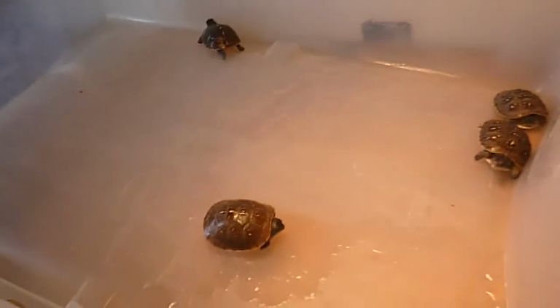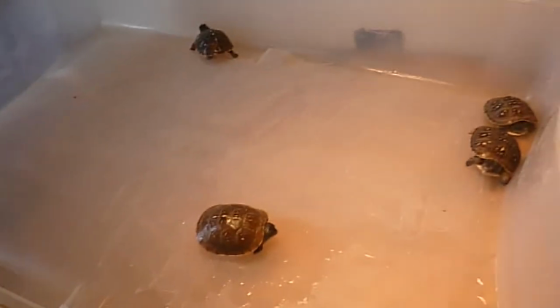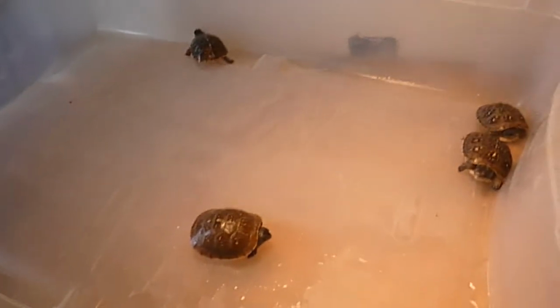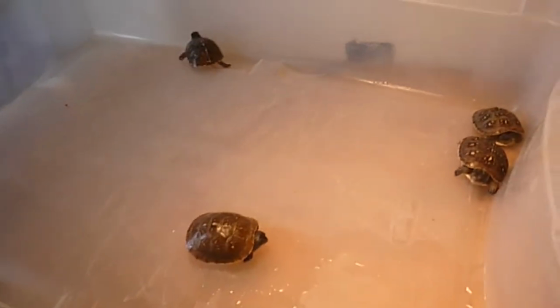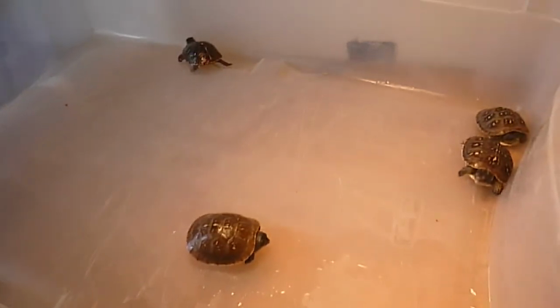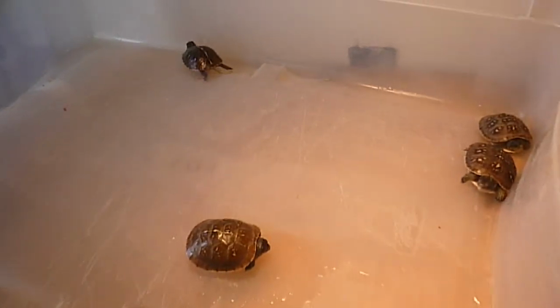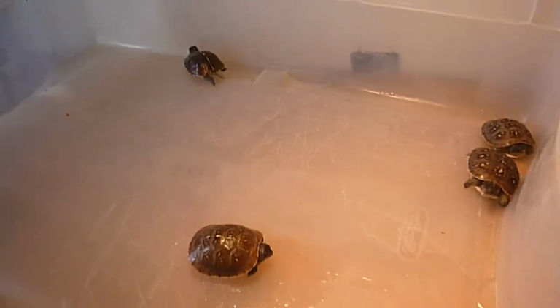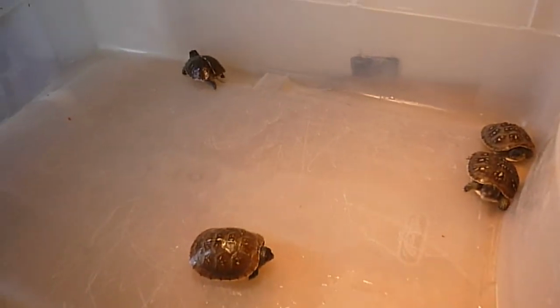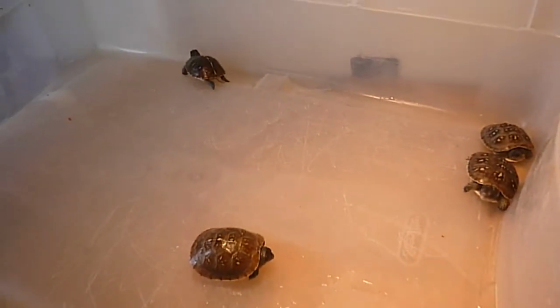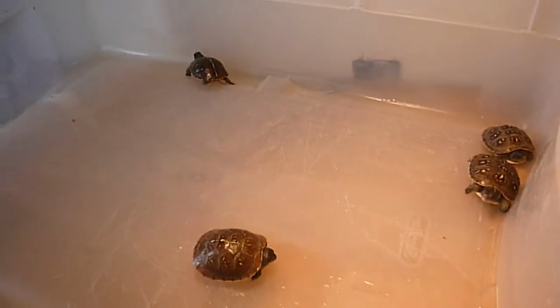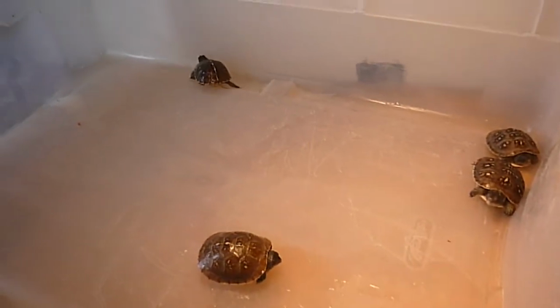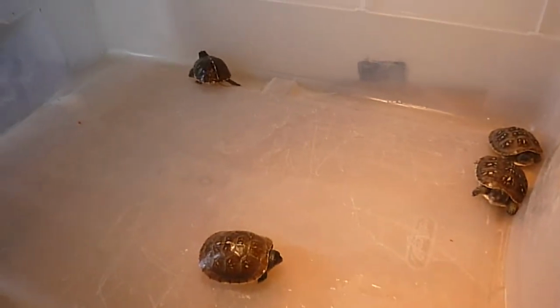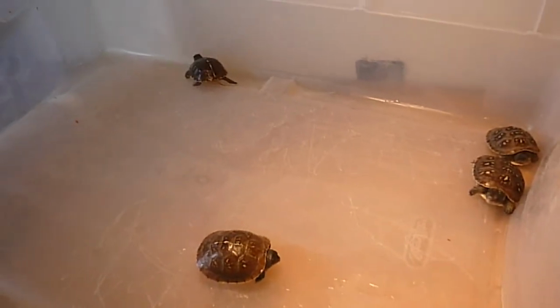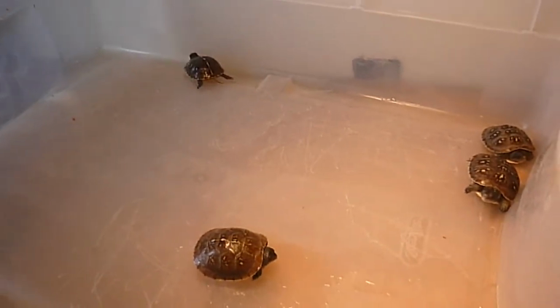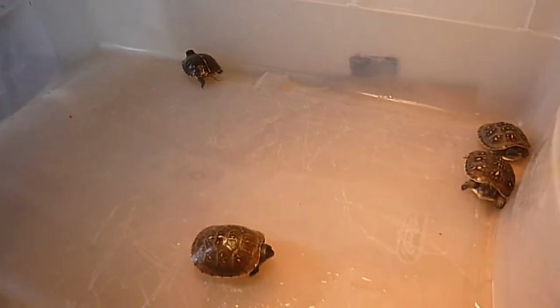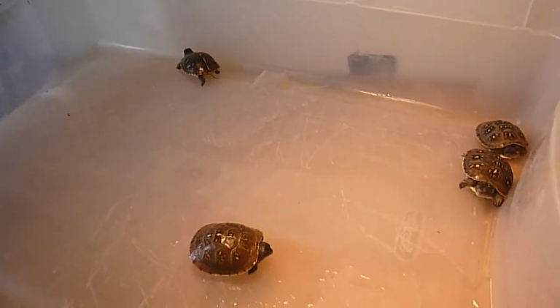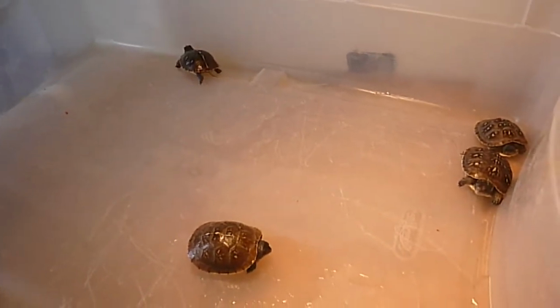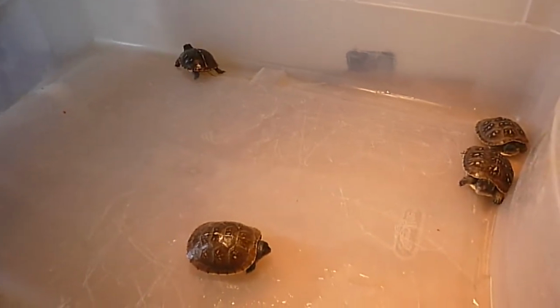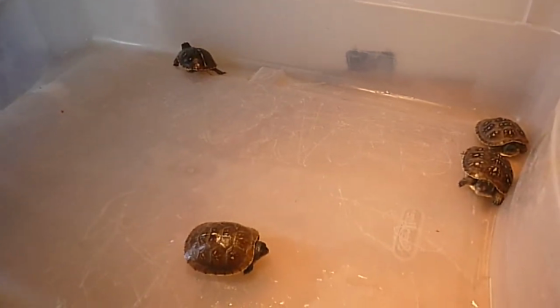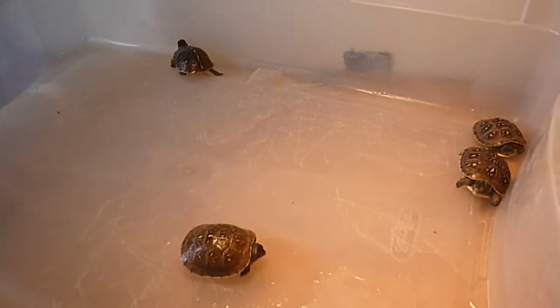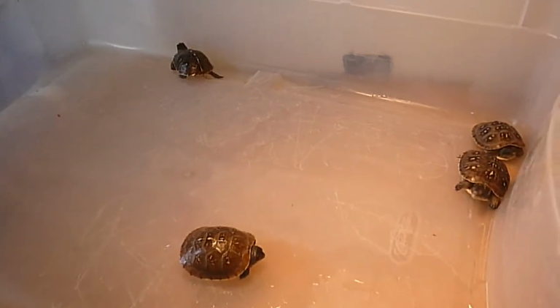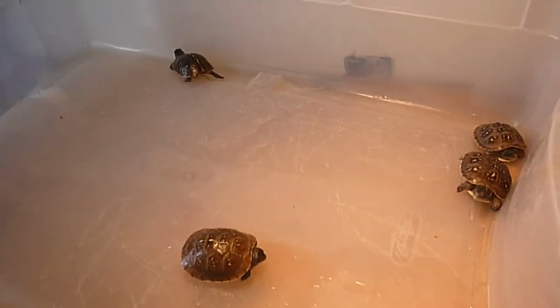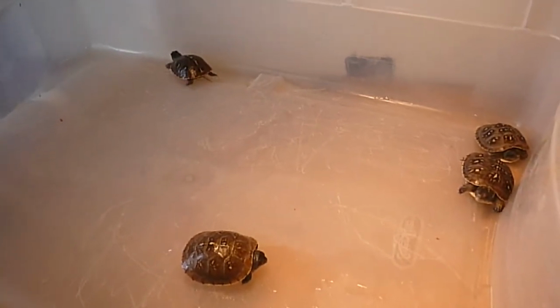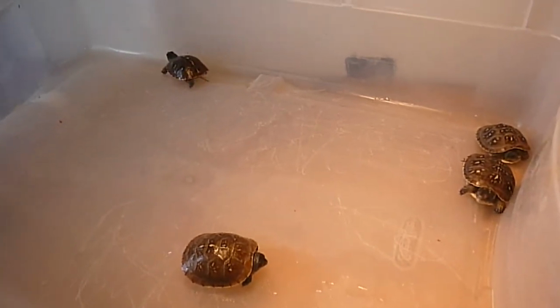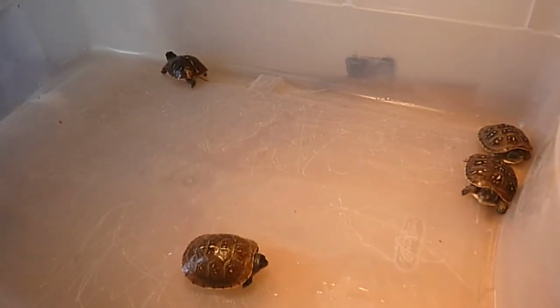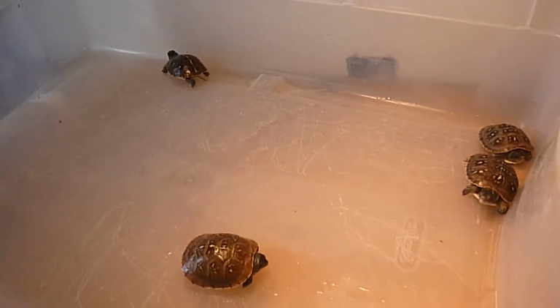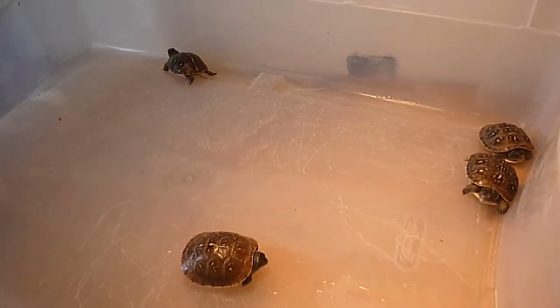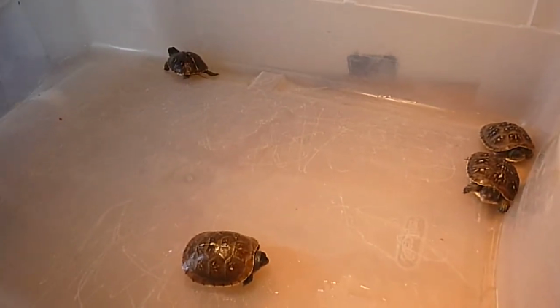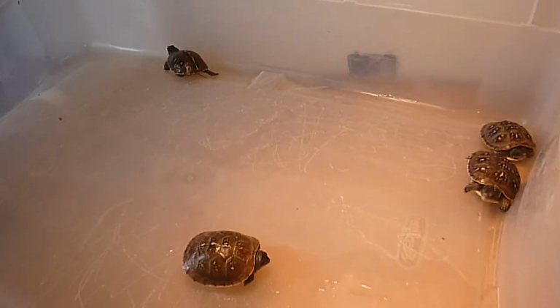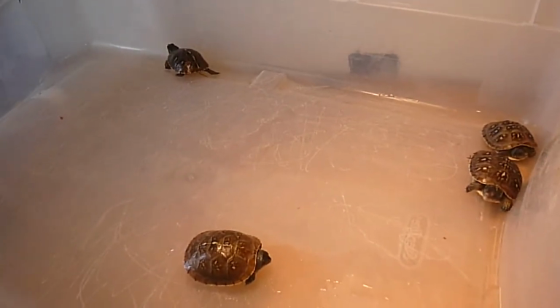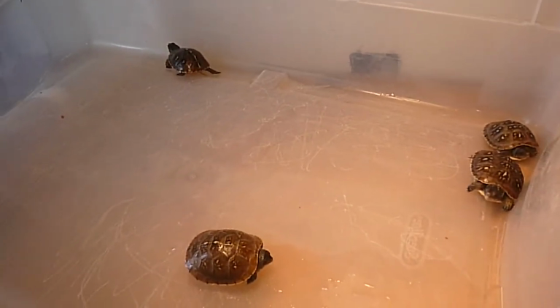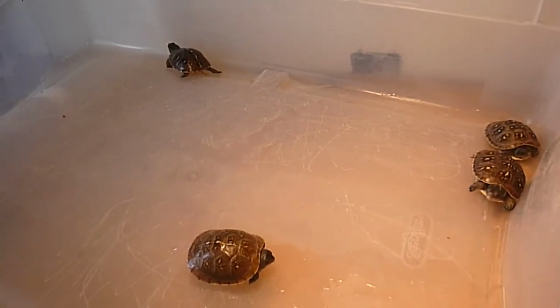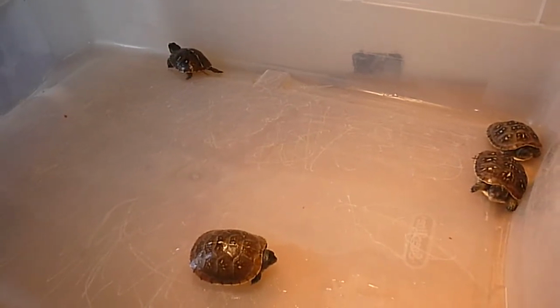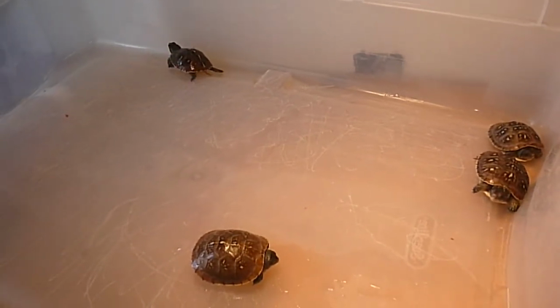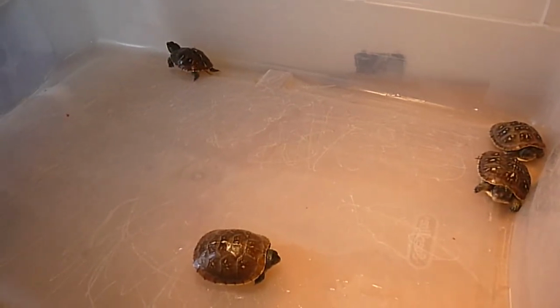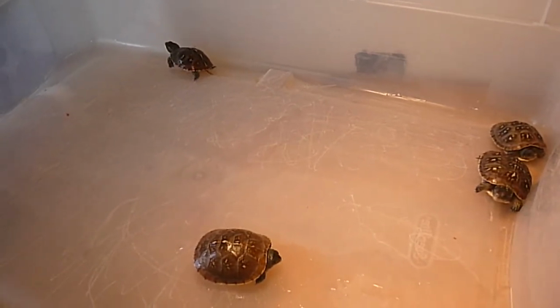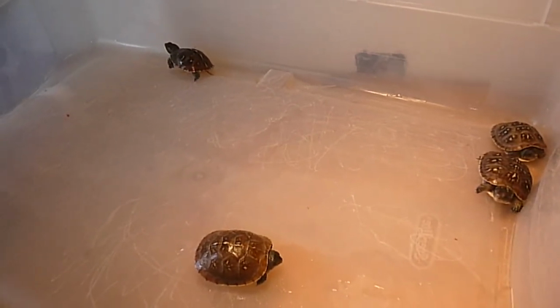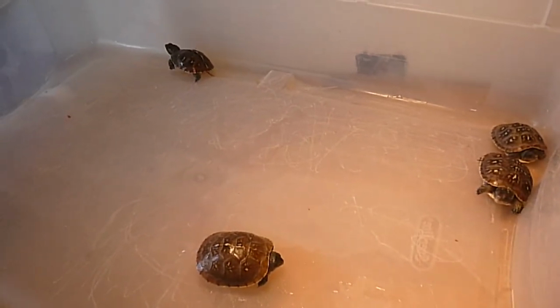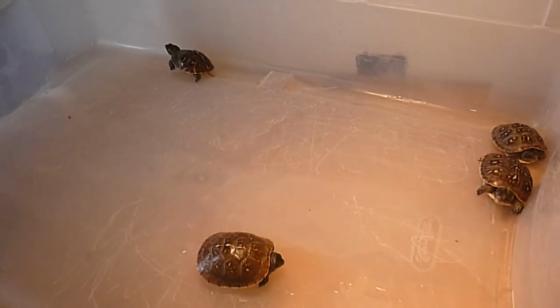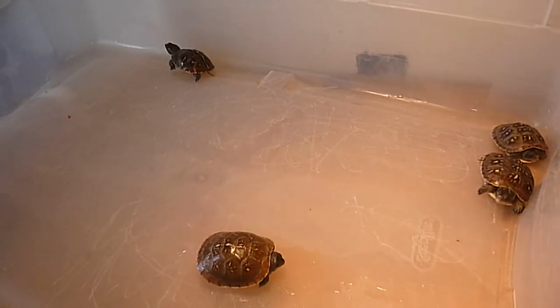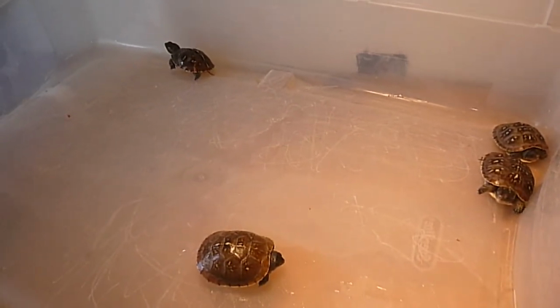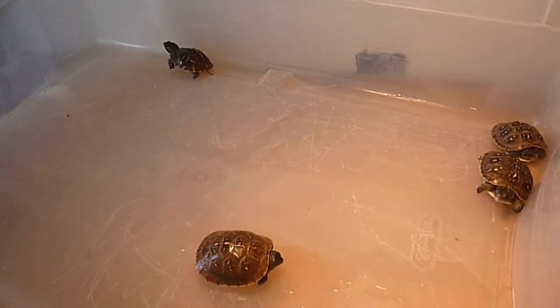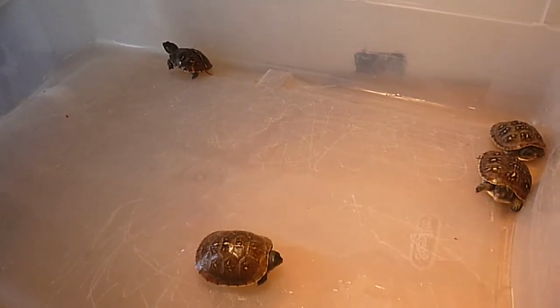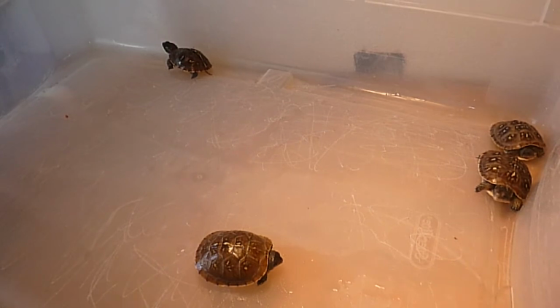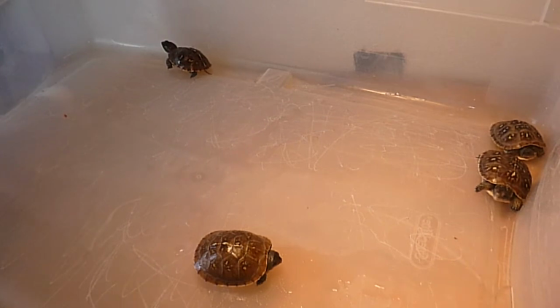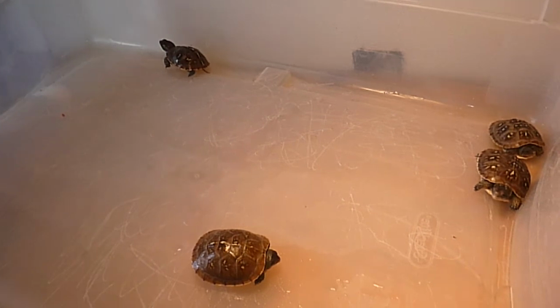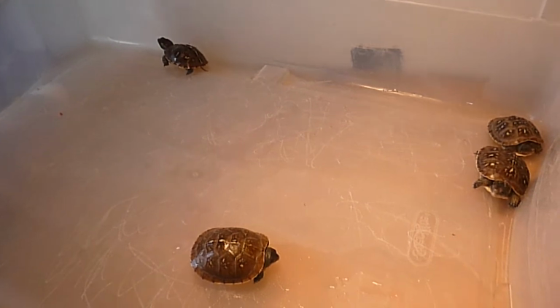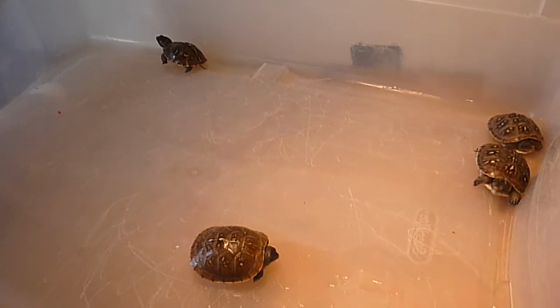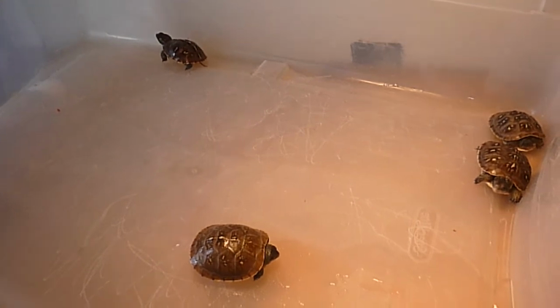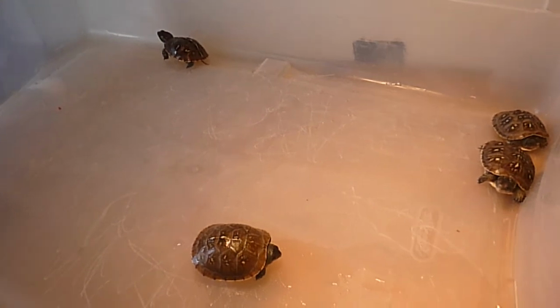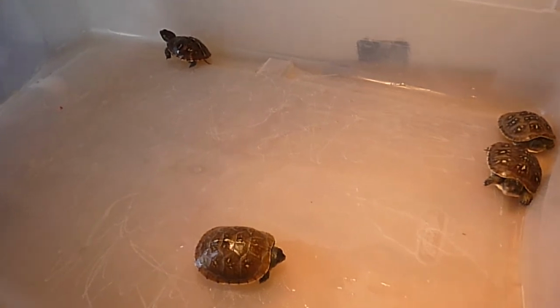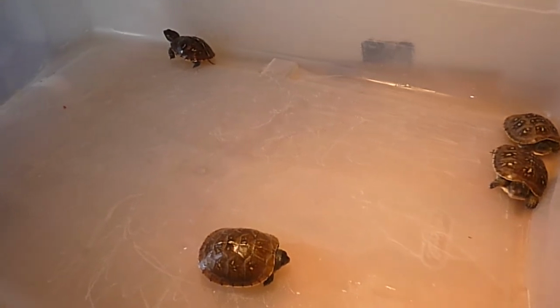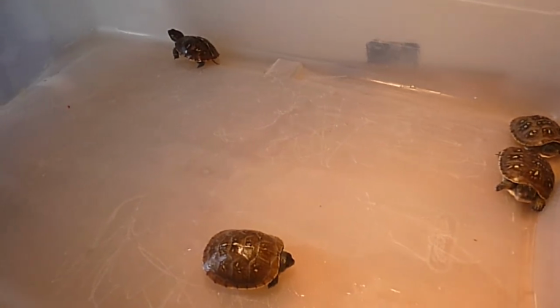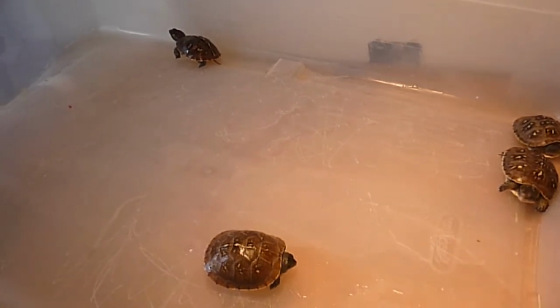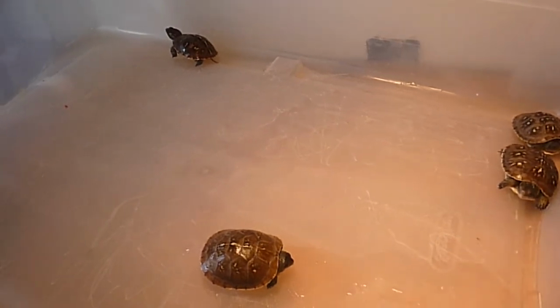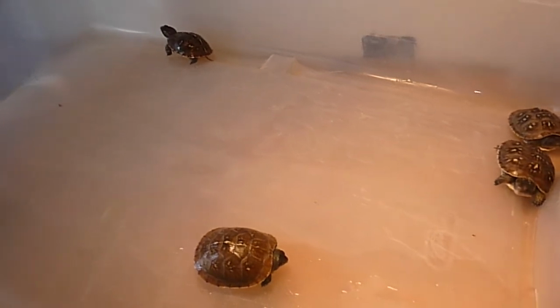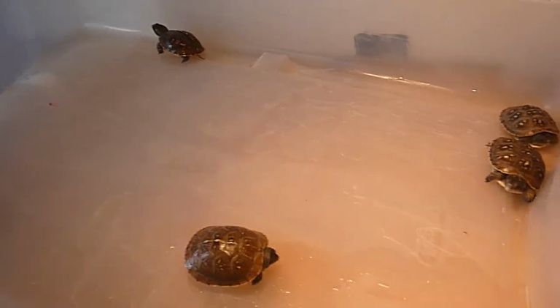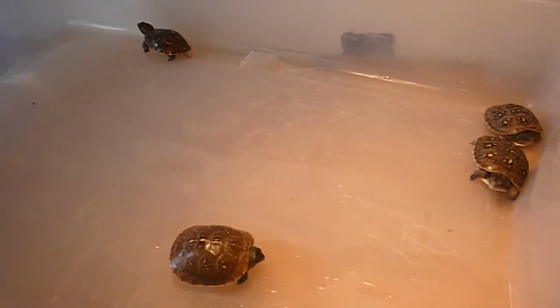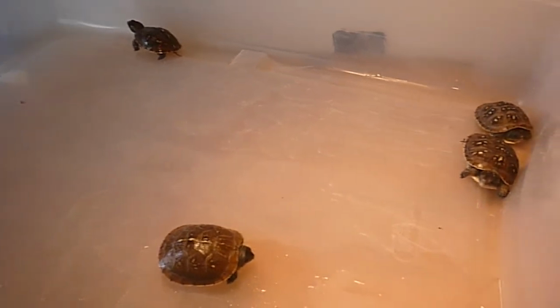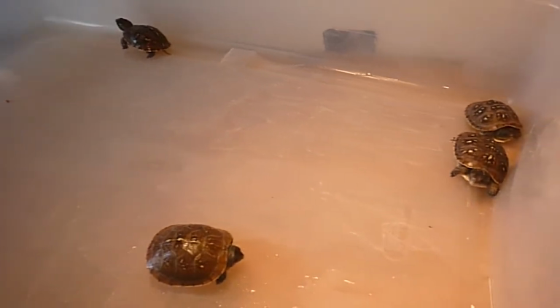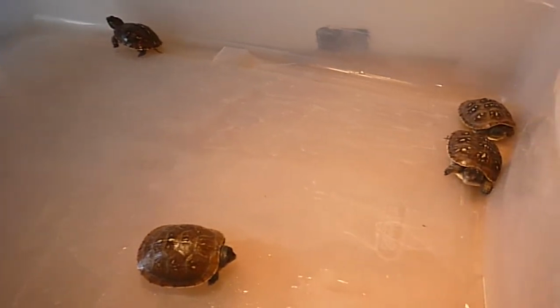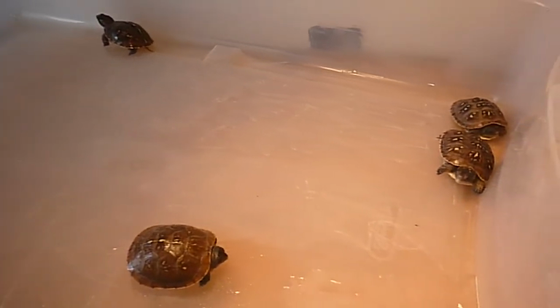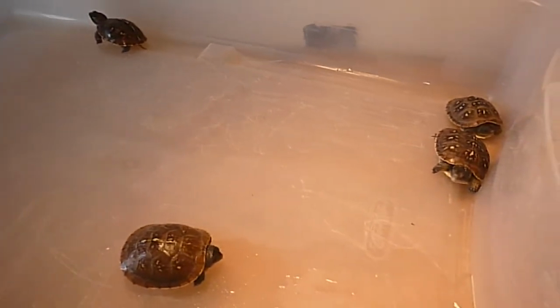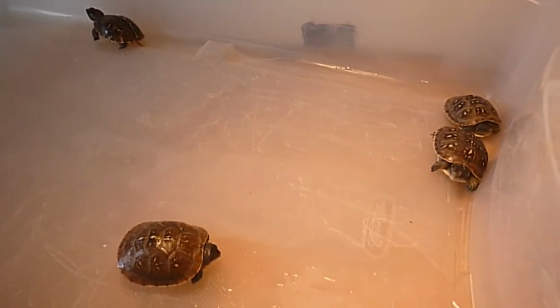Well, that concludes this short little video update of the little box turtles.